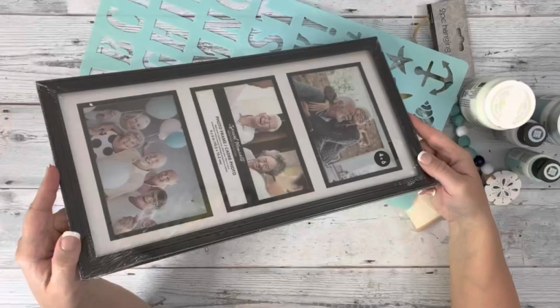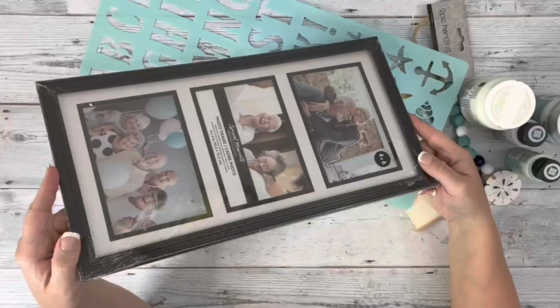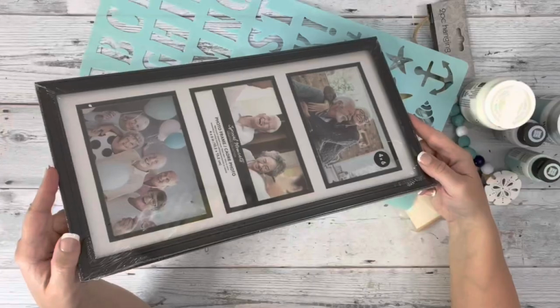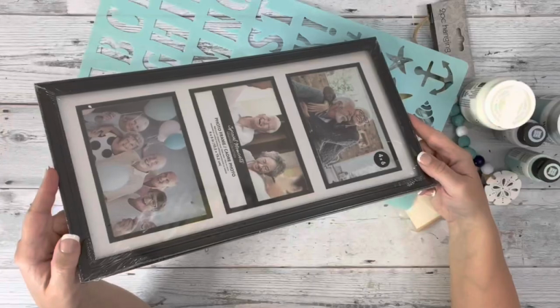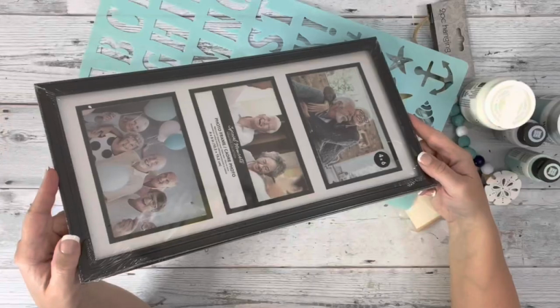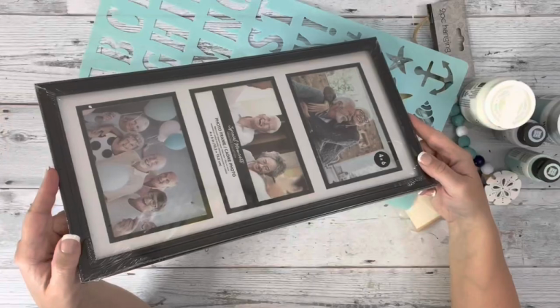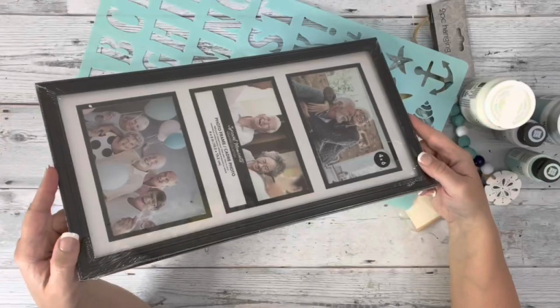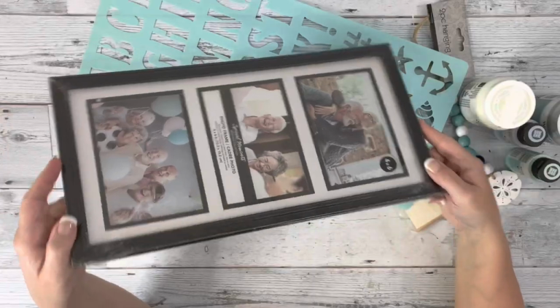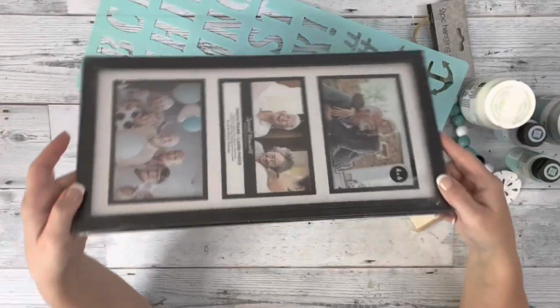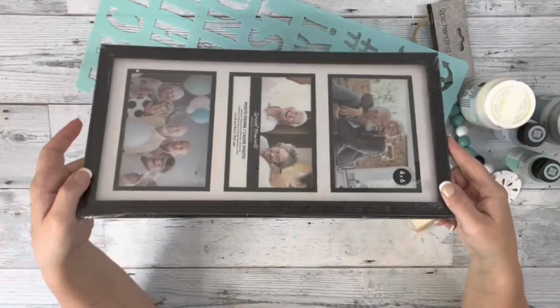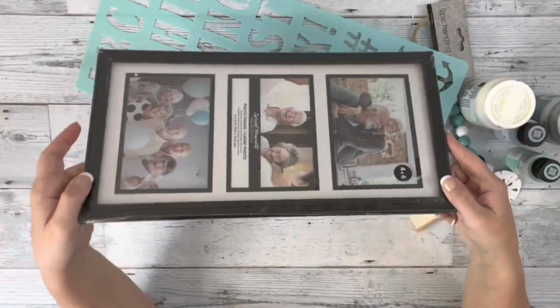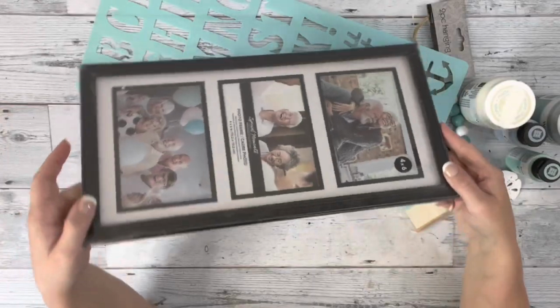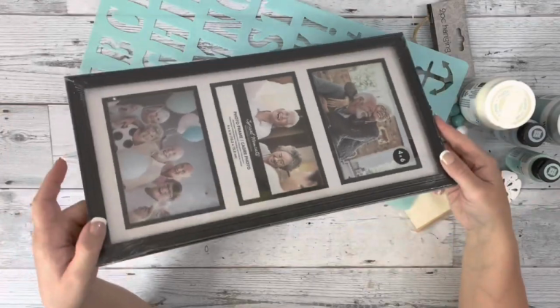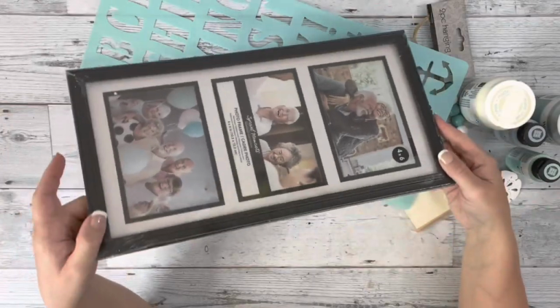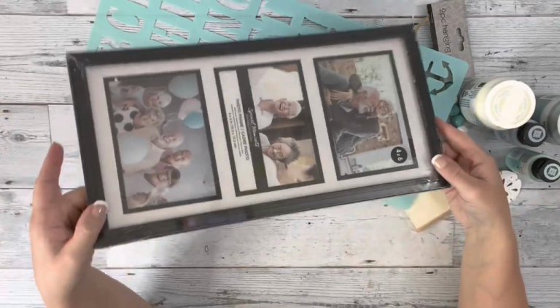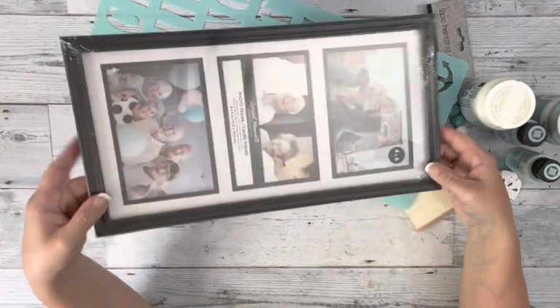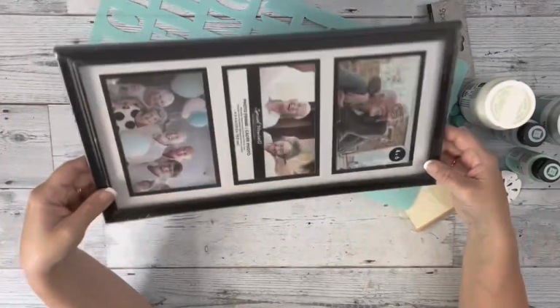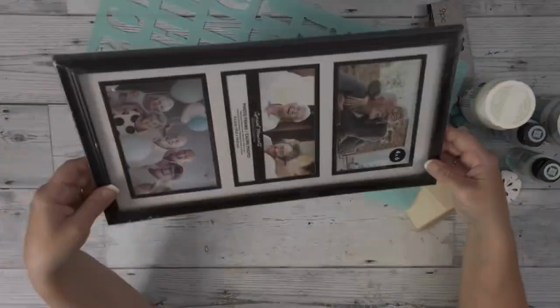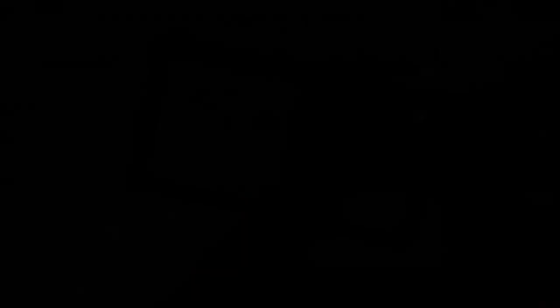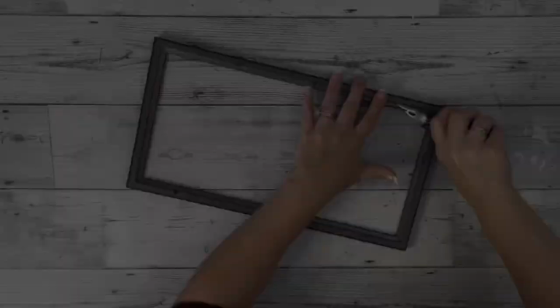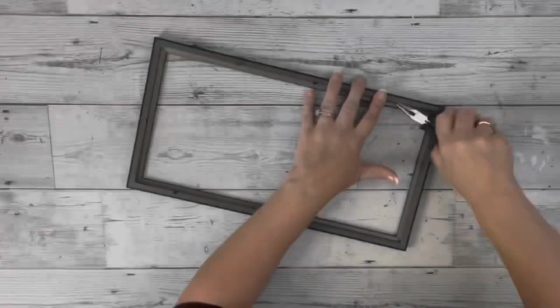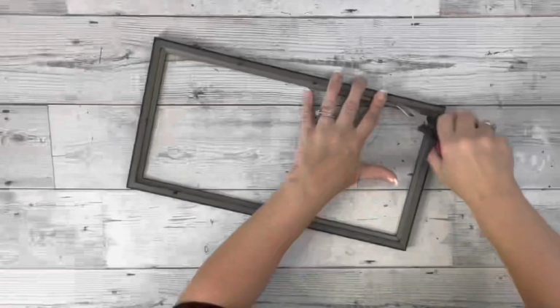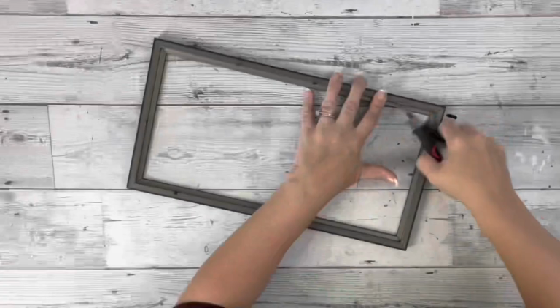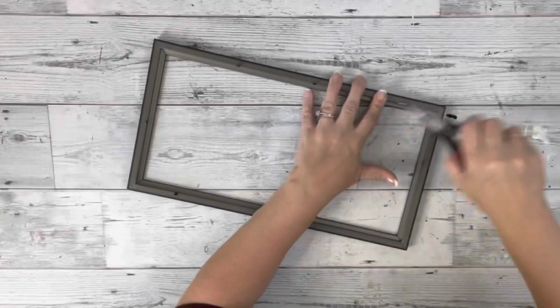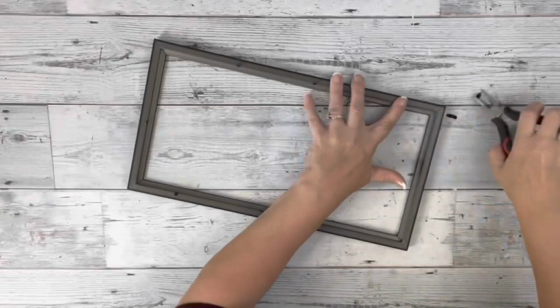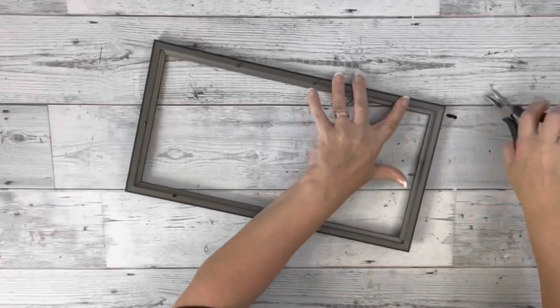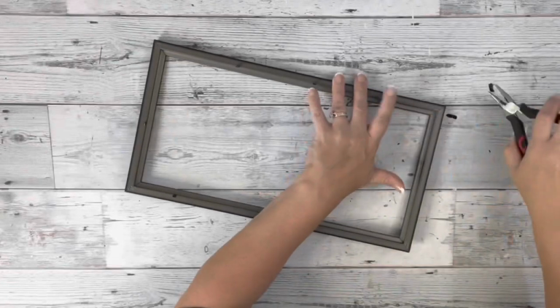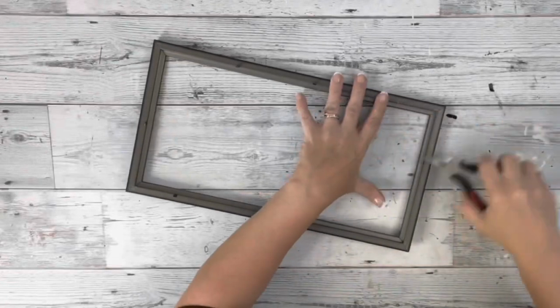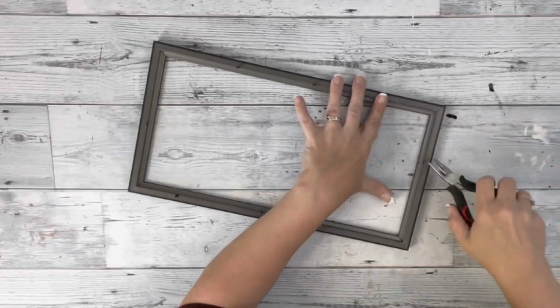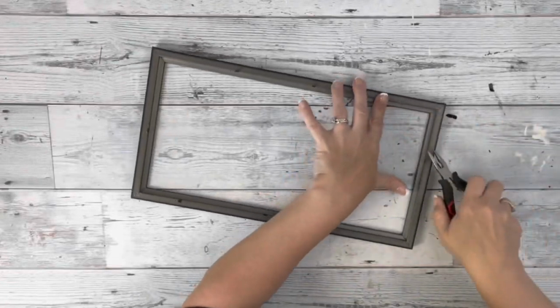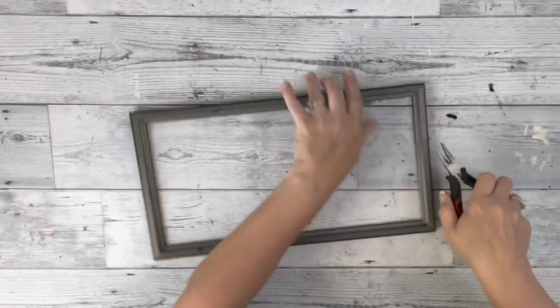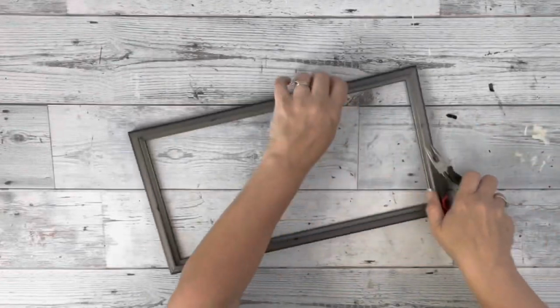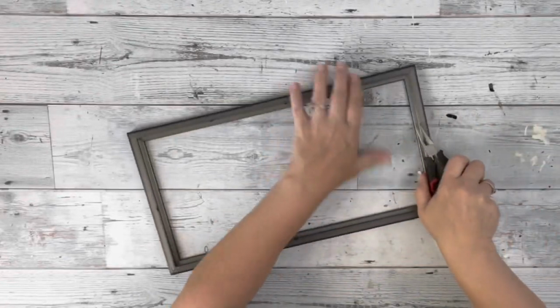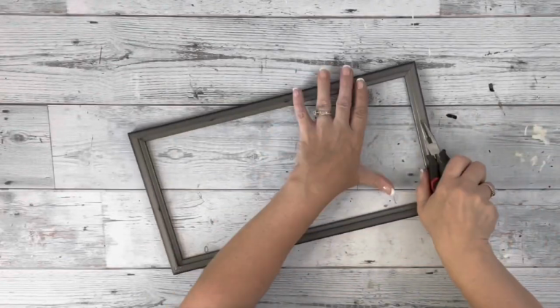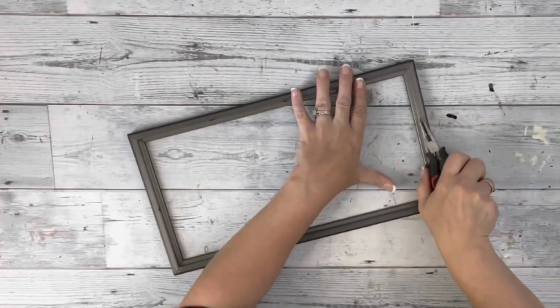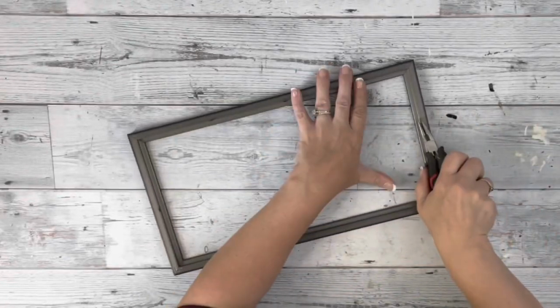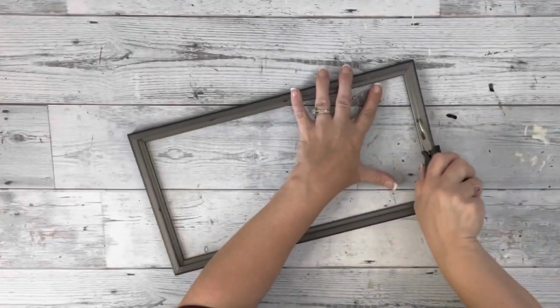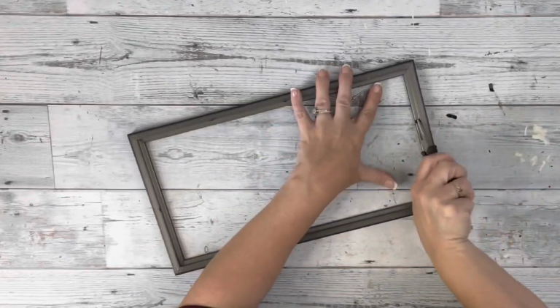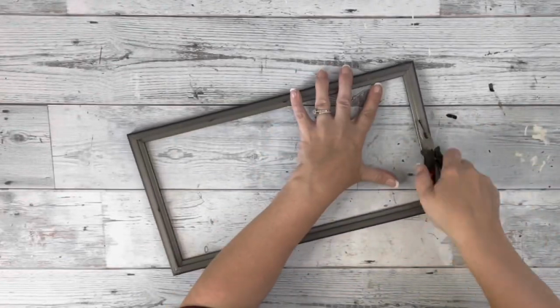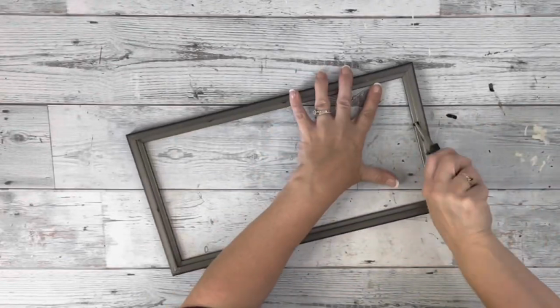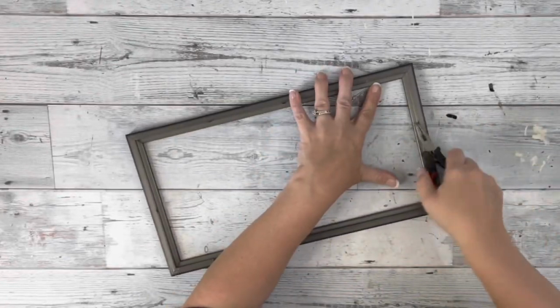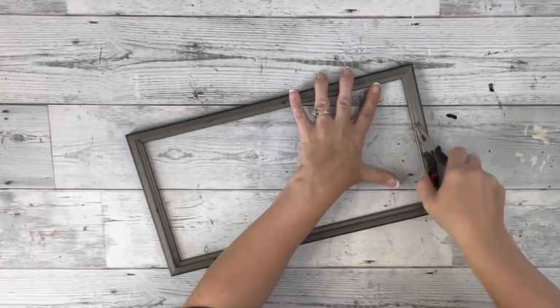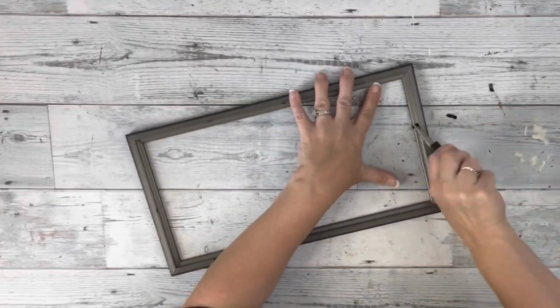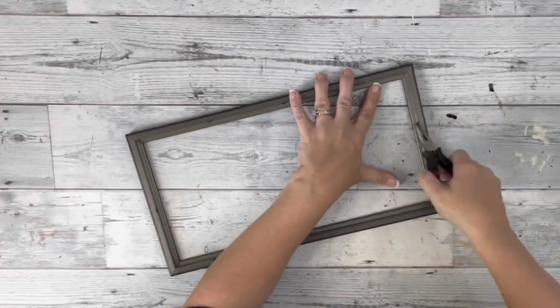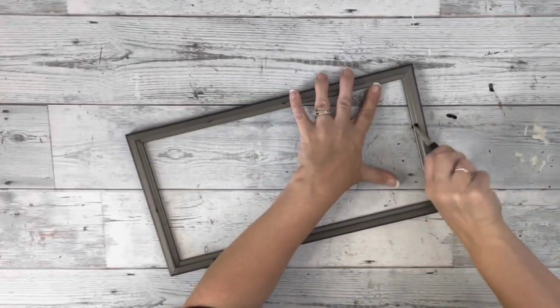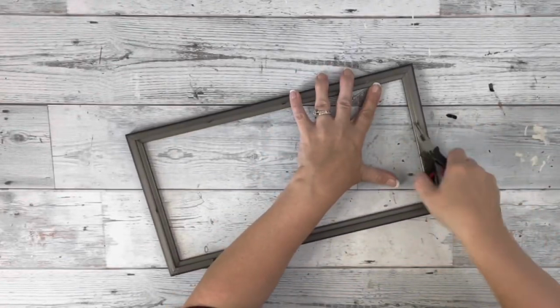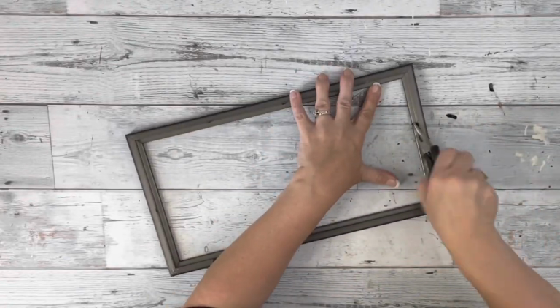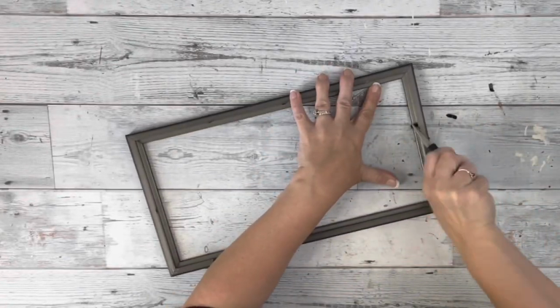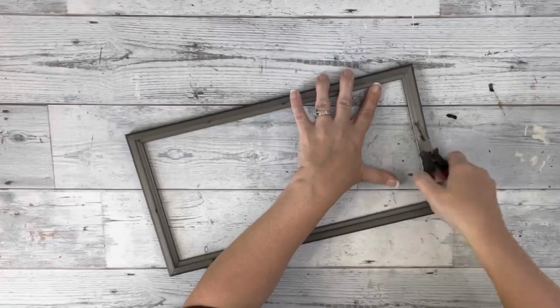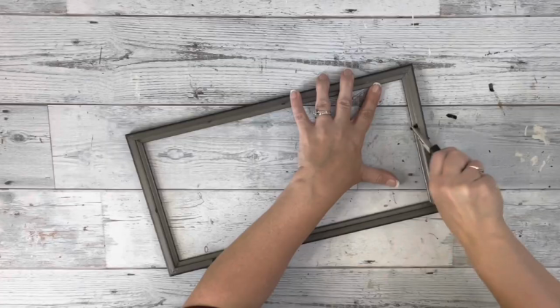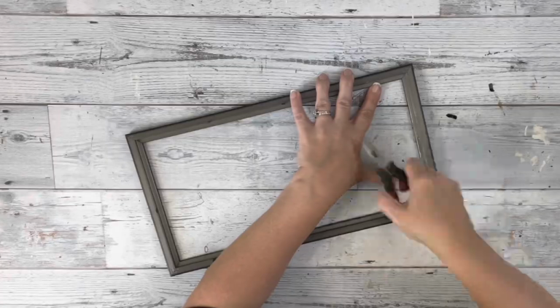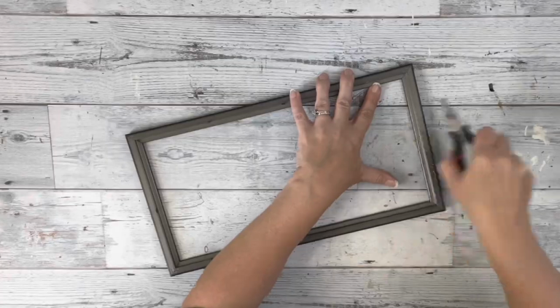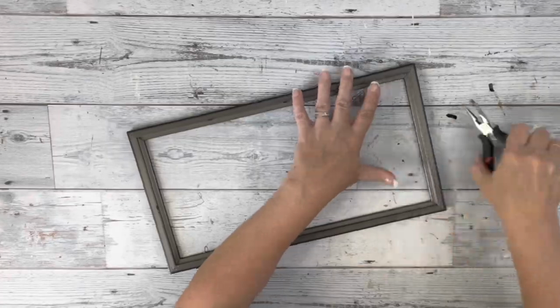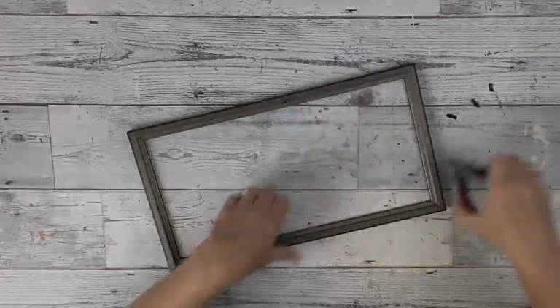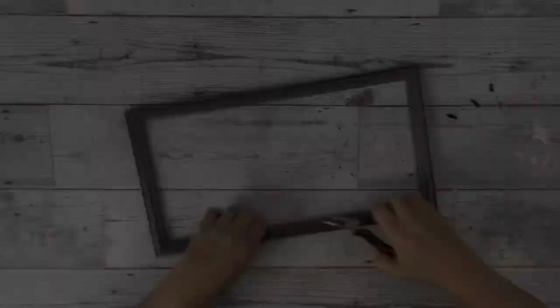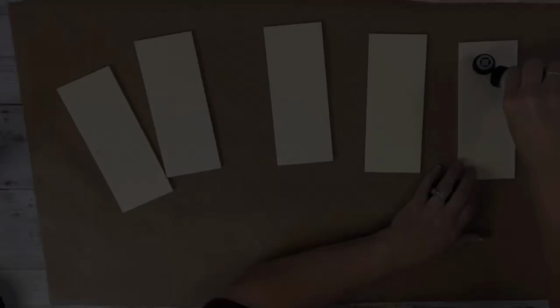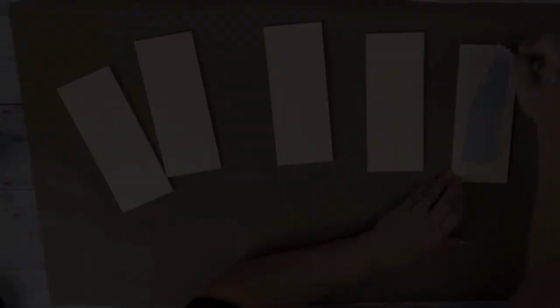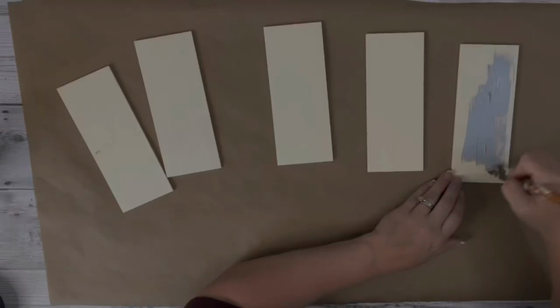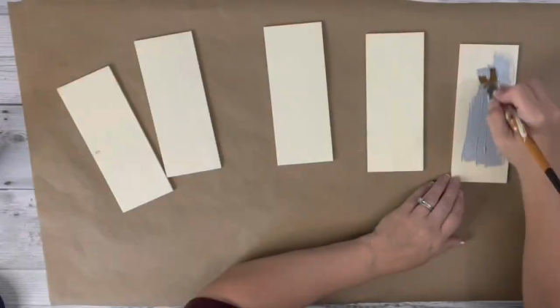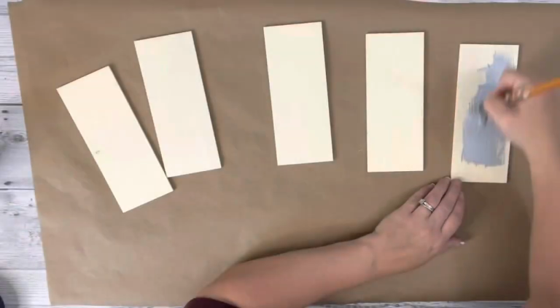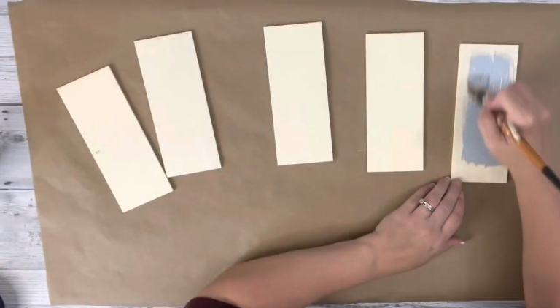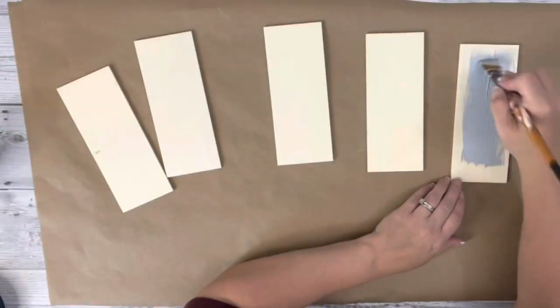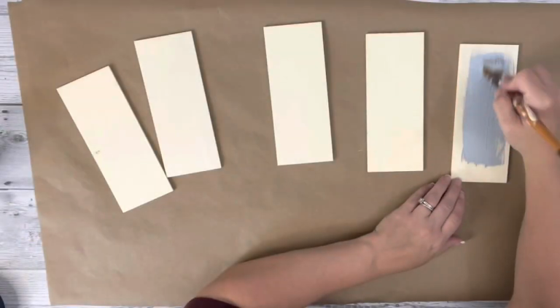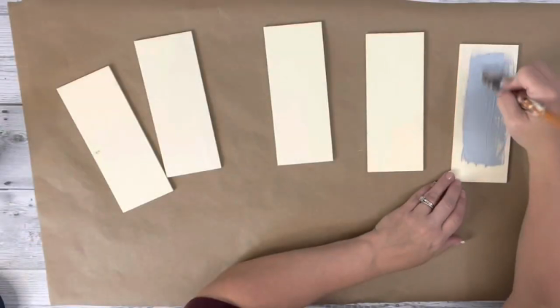Hey guys, it's Beth. Today I'll be using this large picture frame from Dollar Tree. I started by removing the glass and the clips from the back.